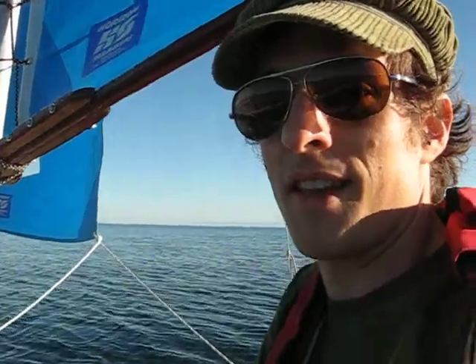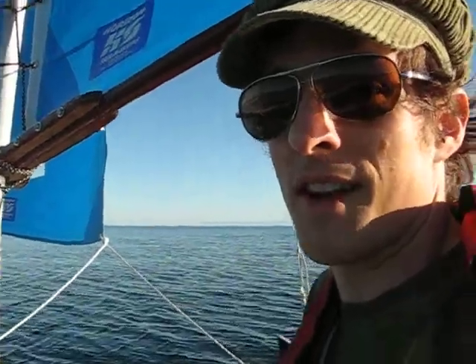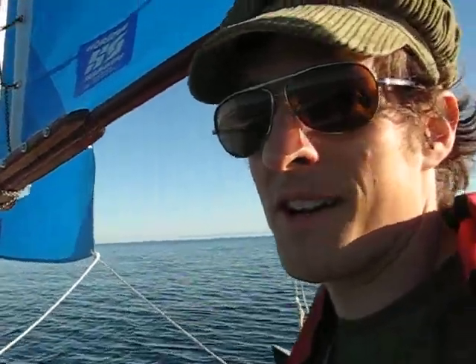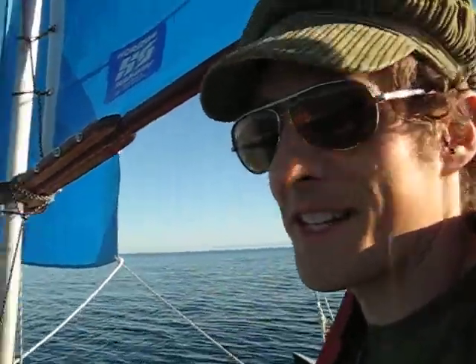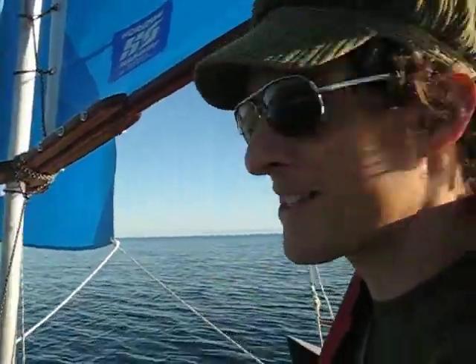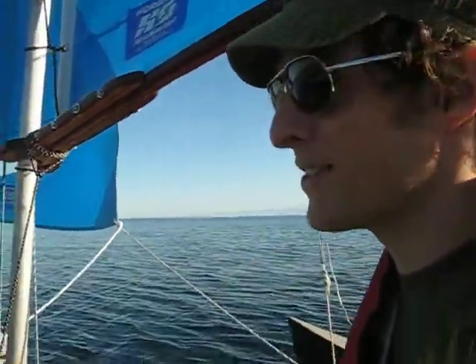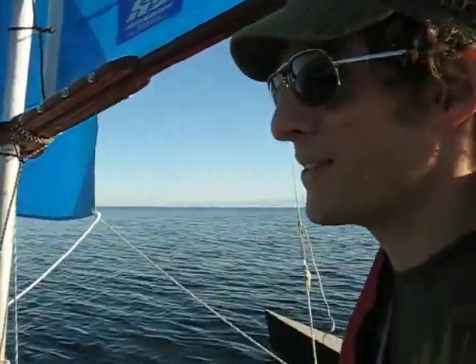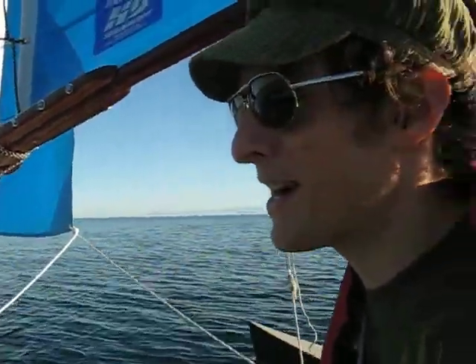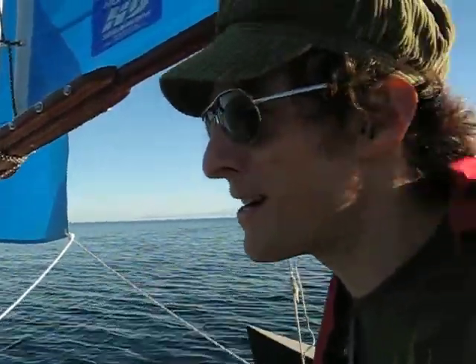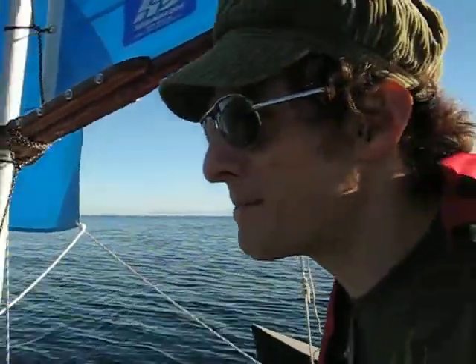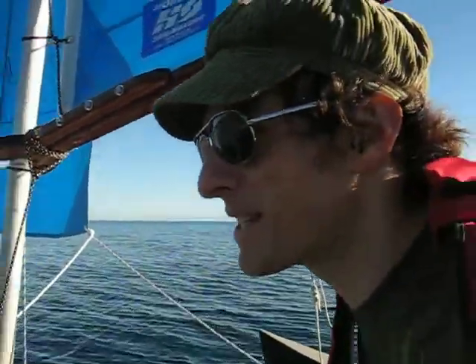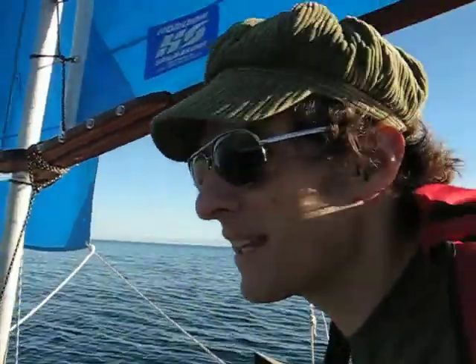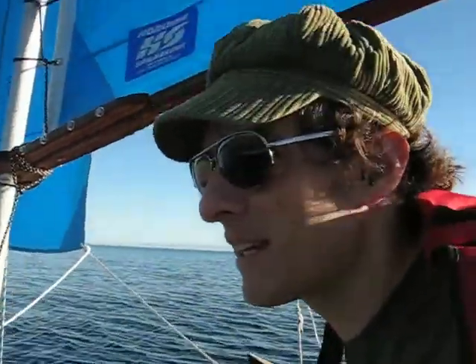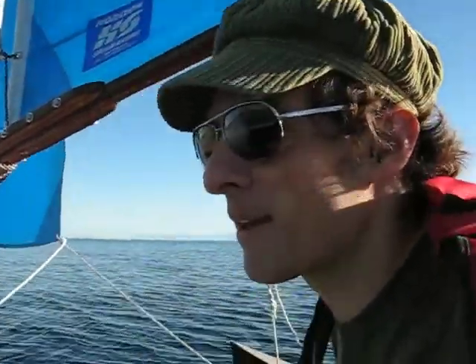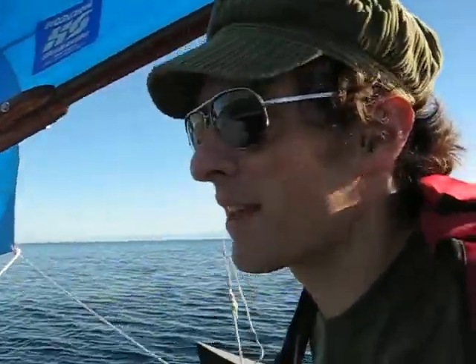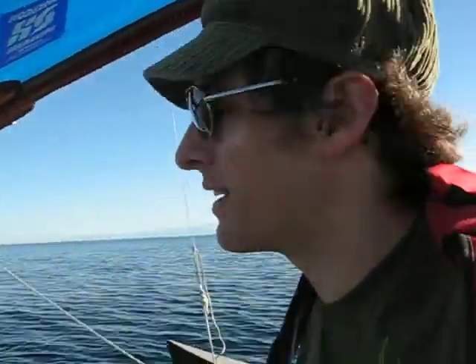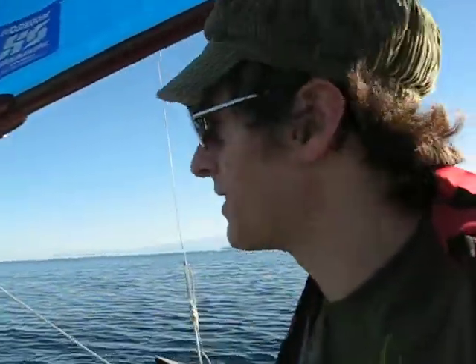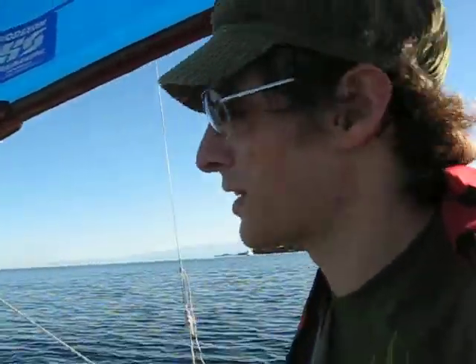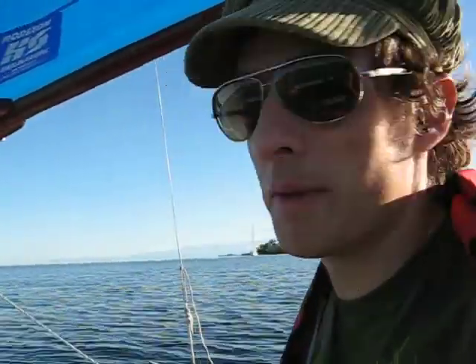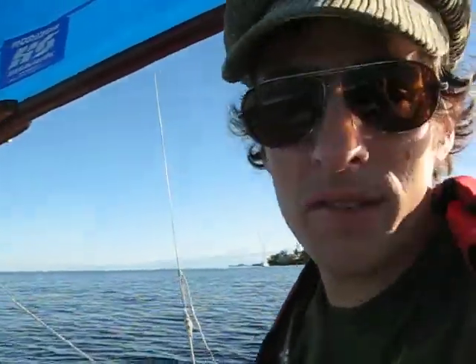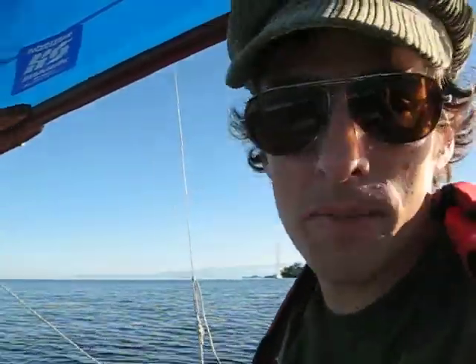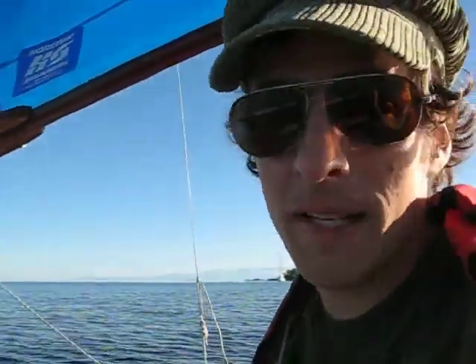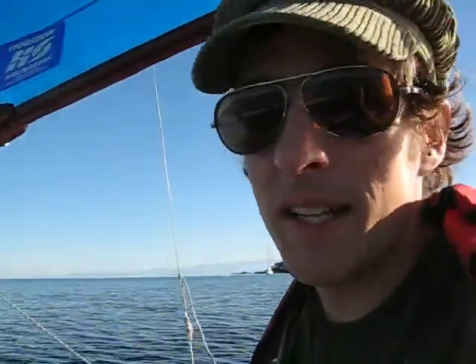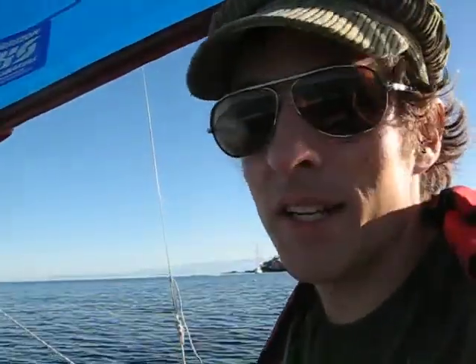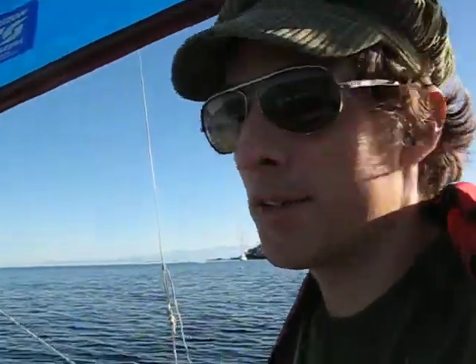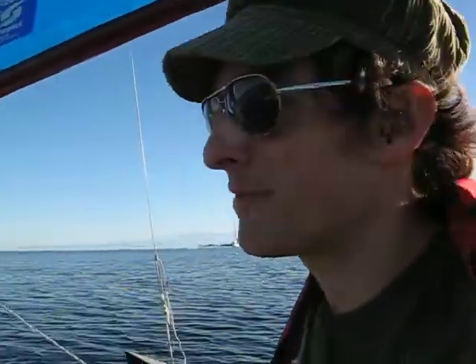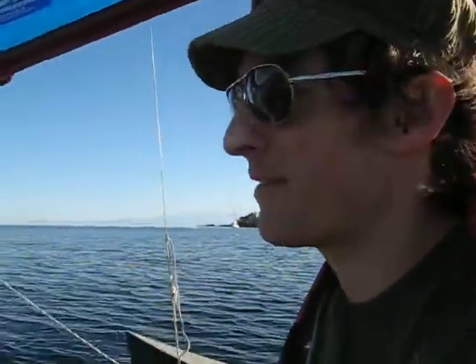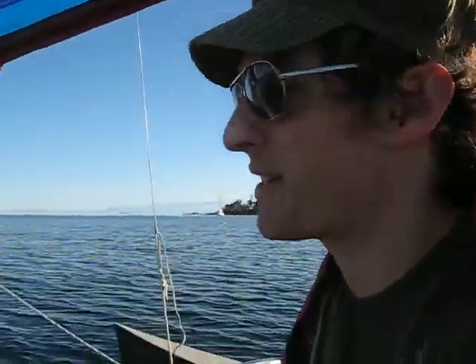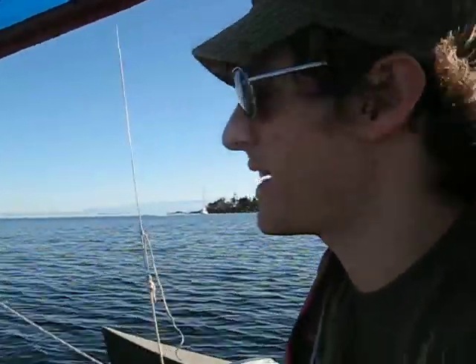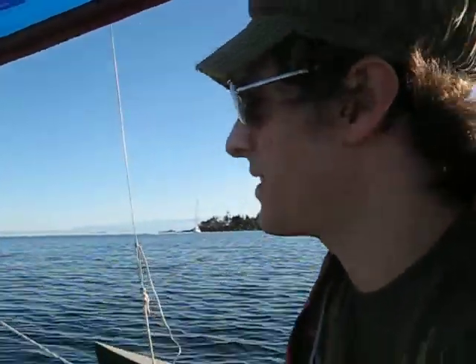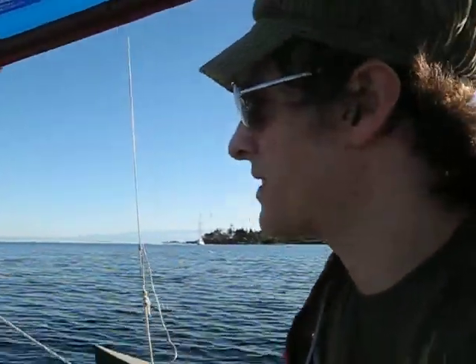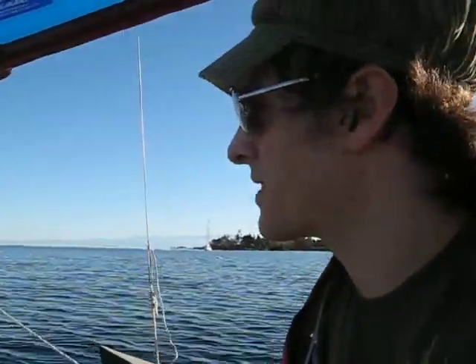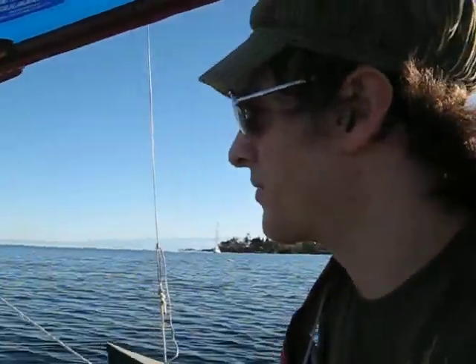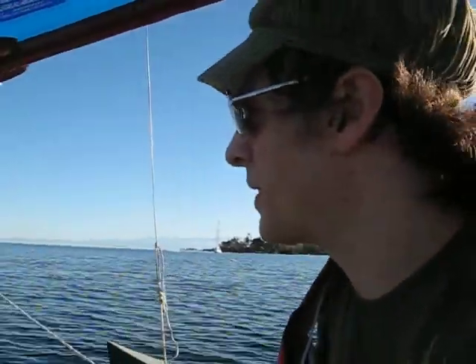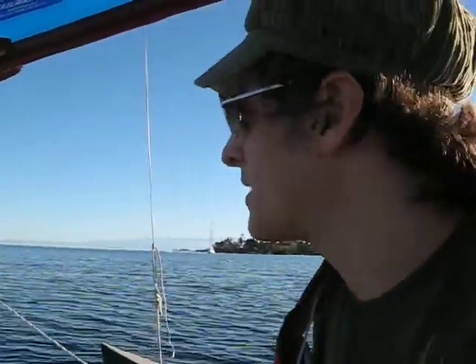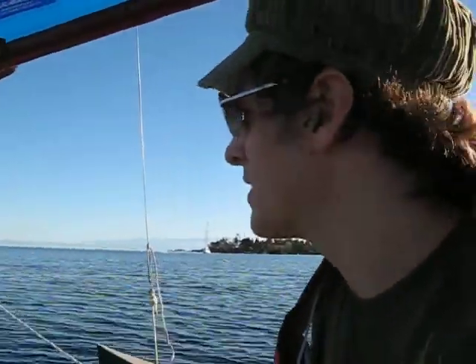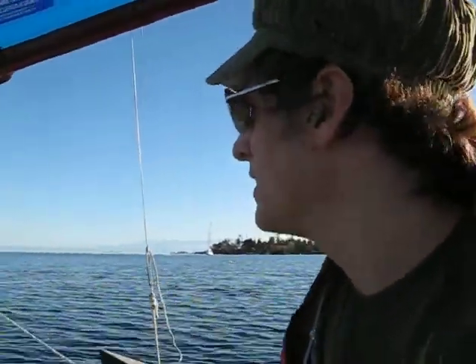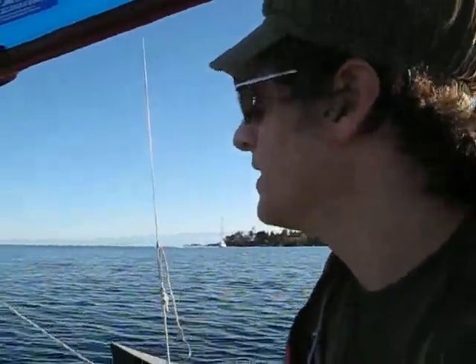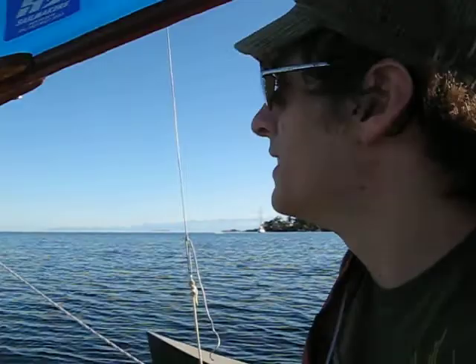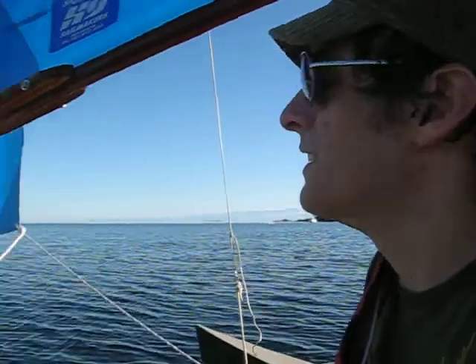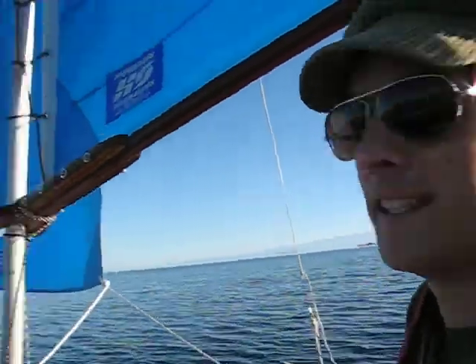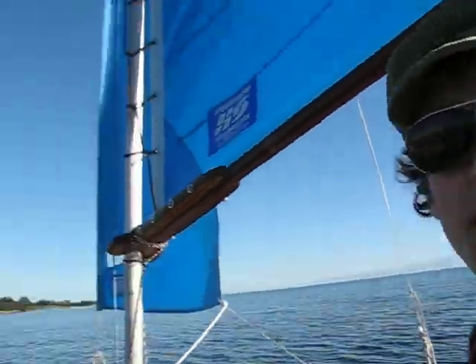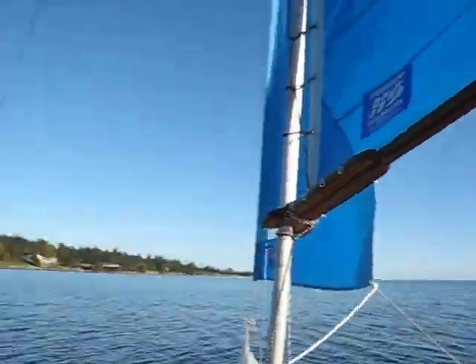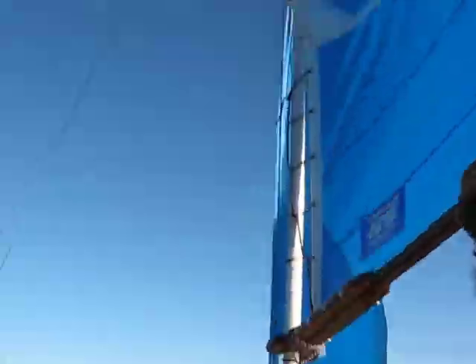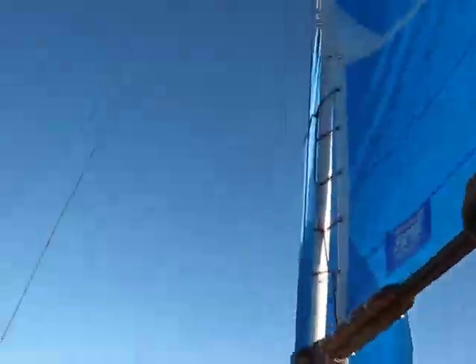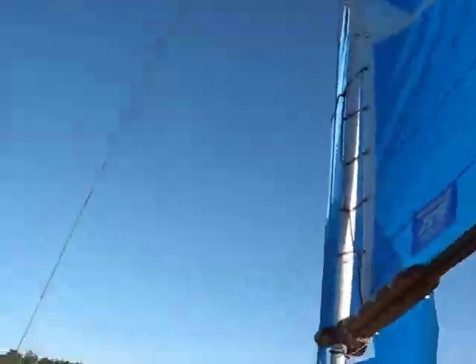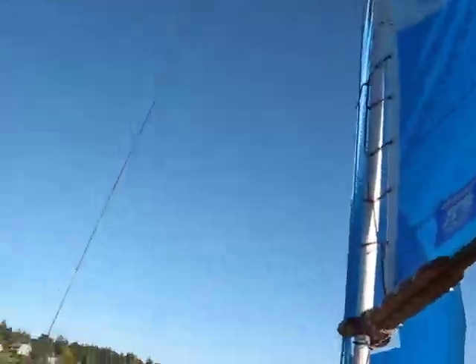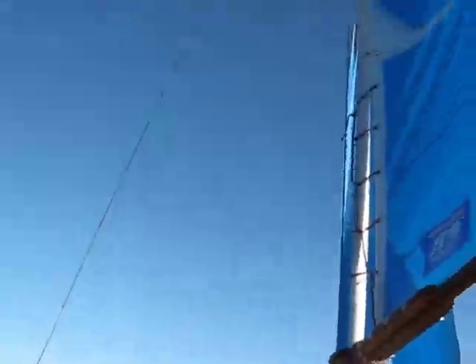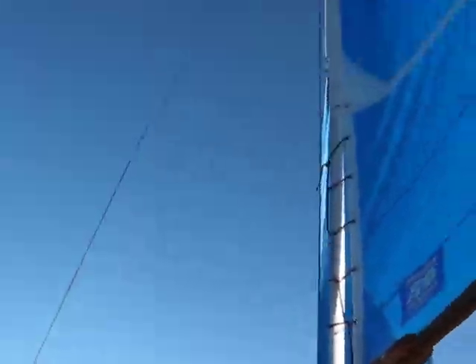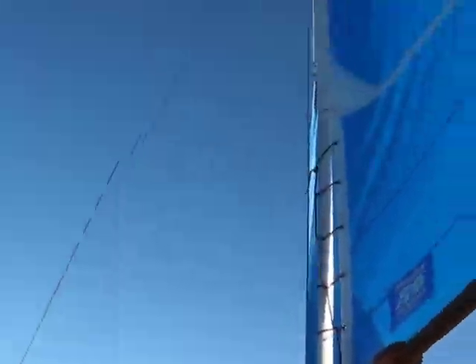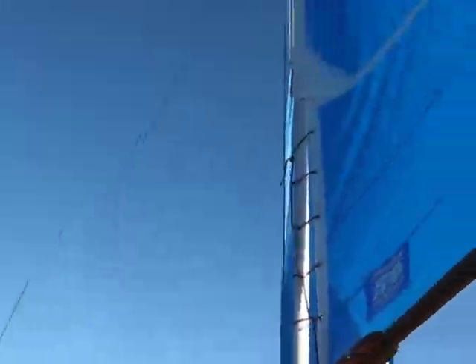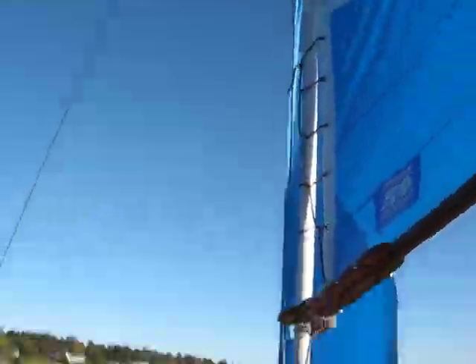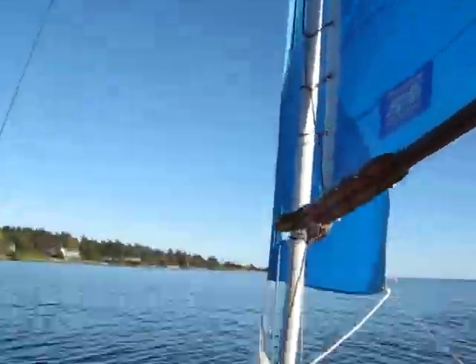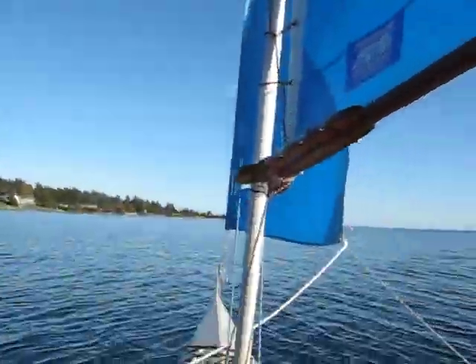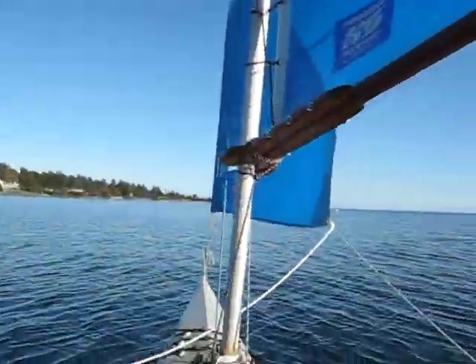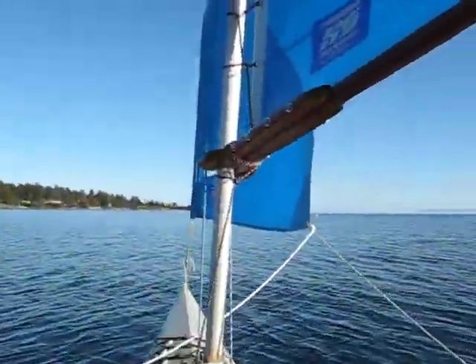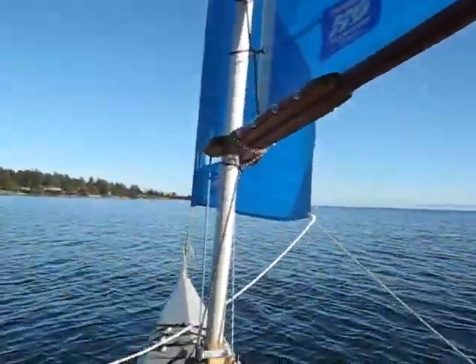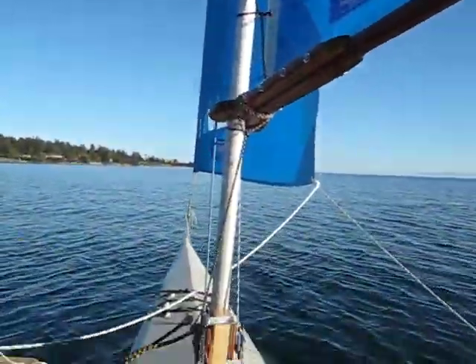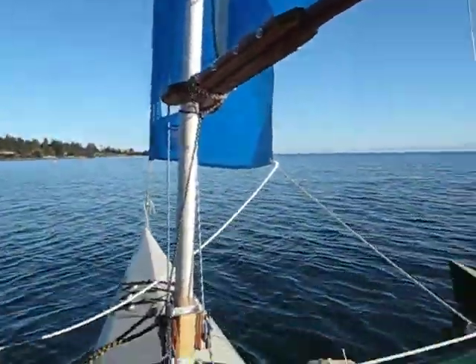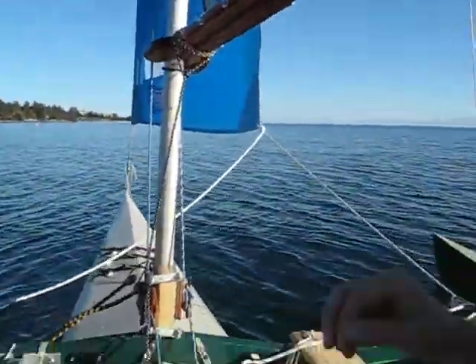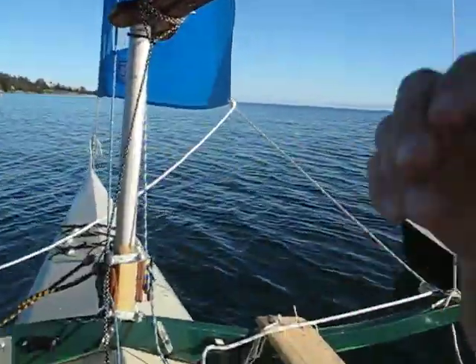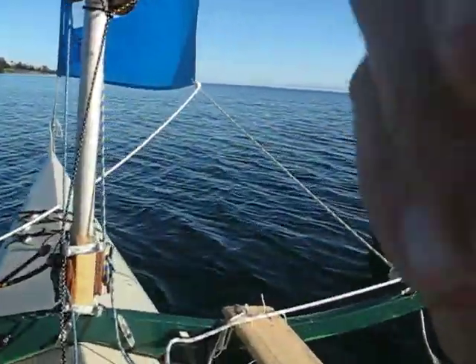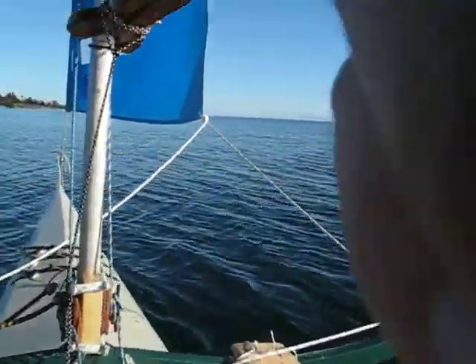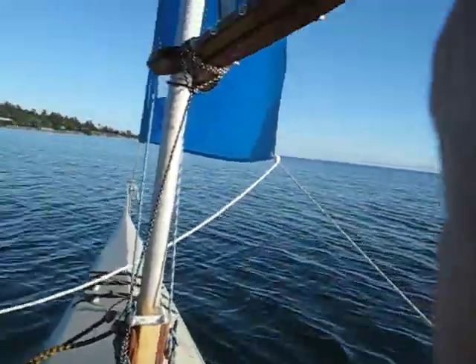All right, so now I'm sailing with a little bit of speed, I don't know, 5 to 10 knots of wind, and this is just quite unbelievable.